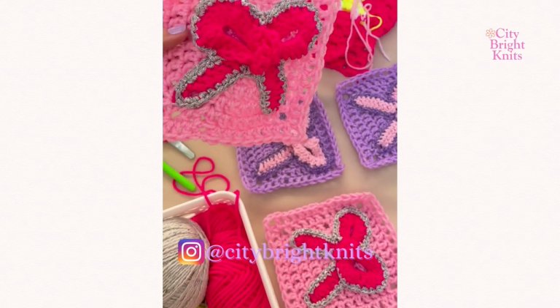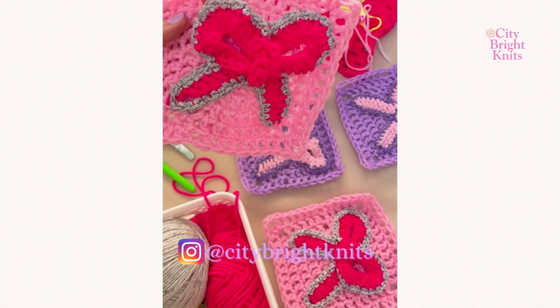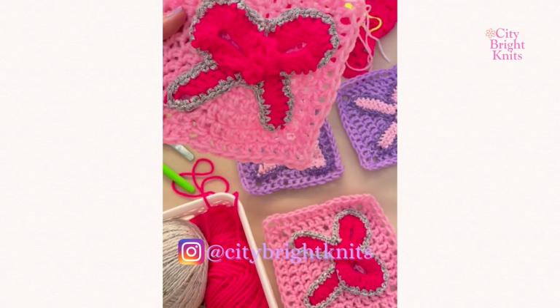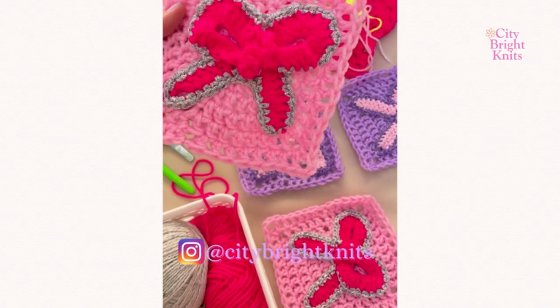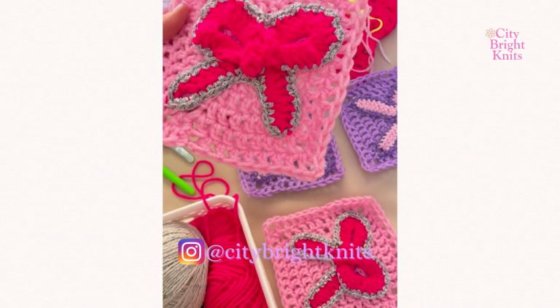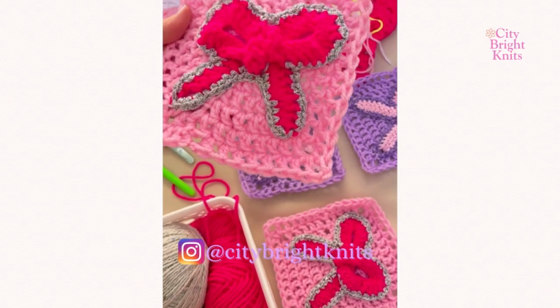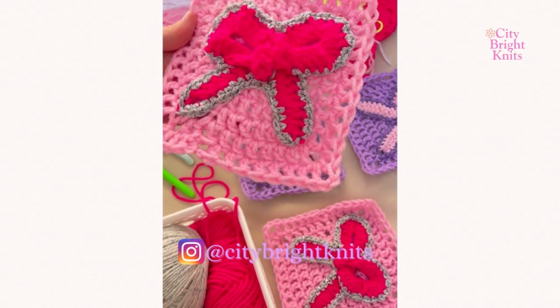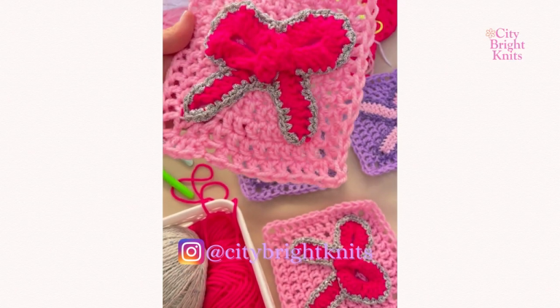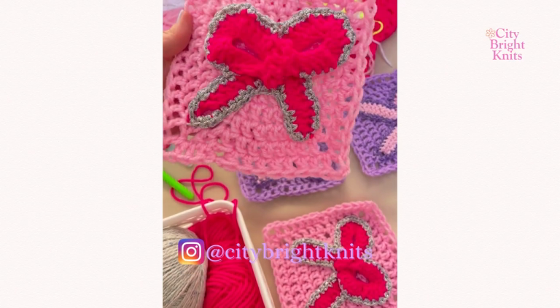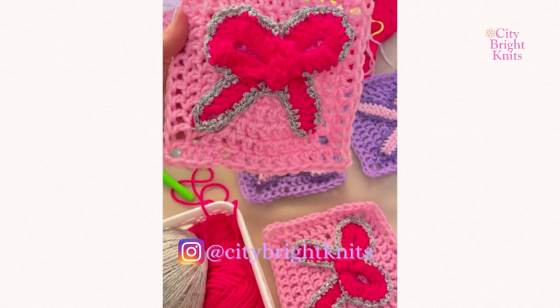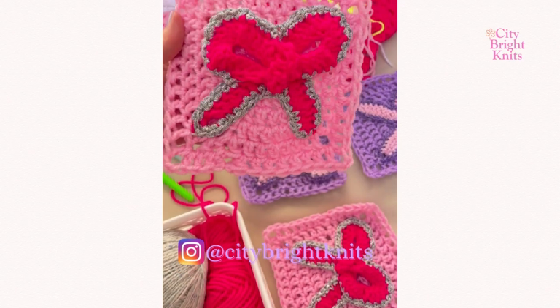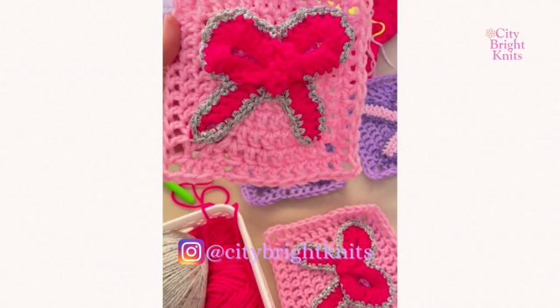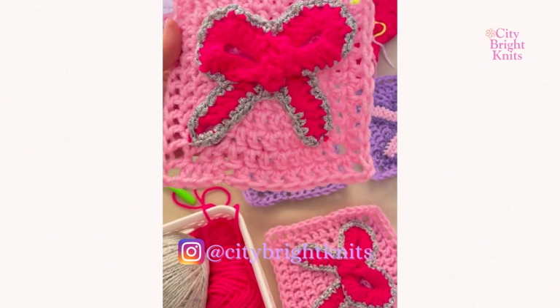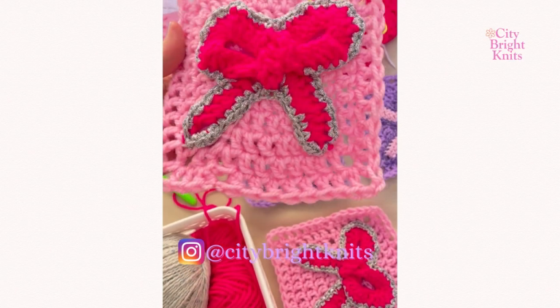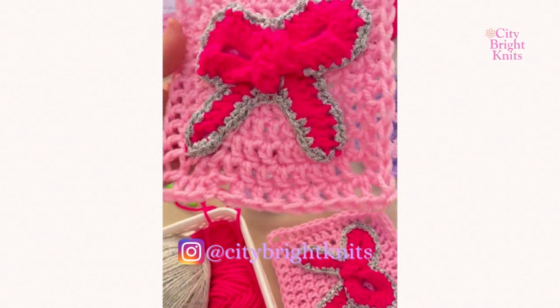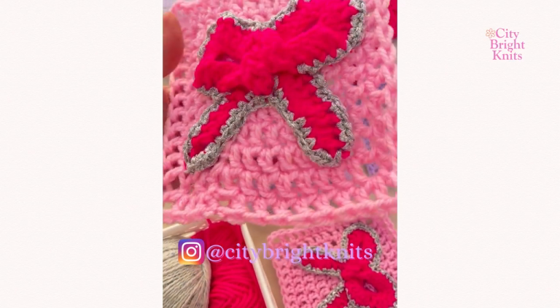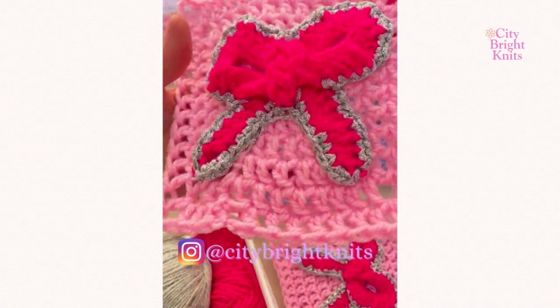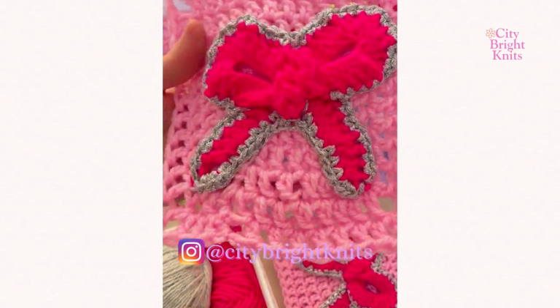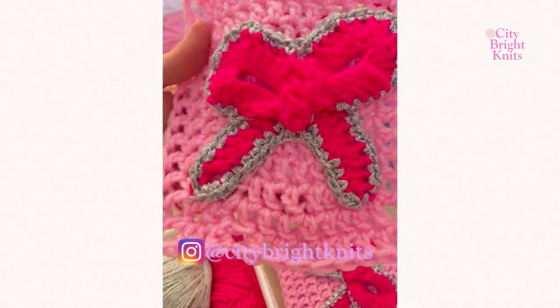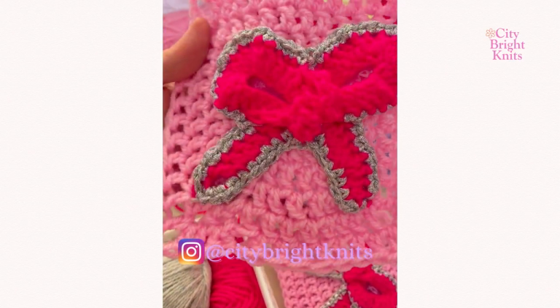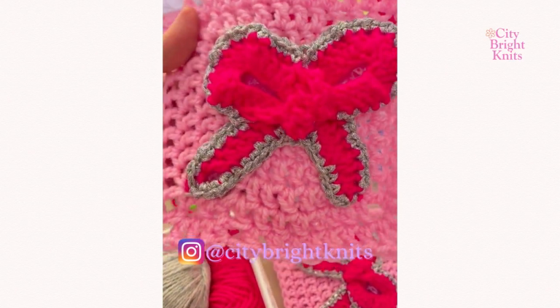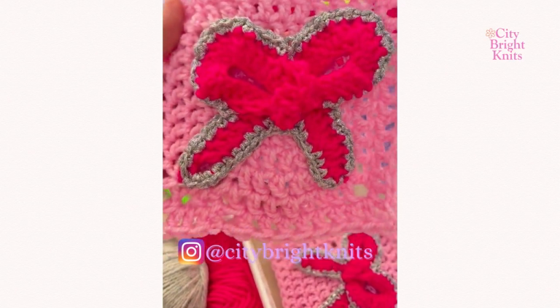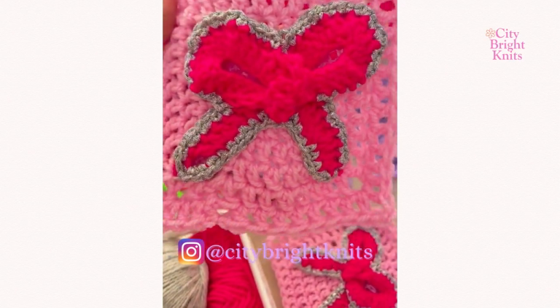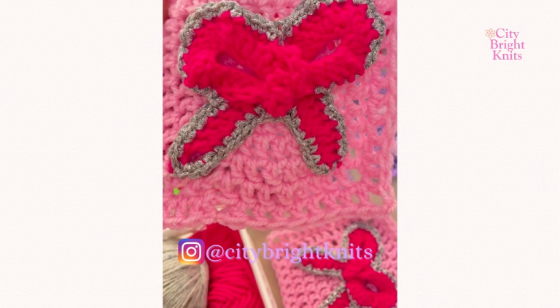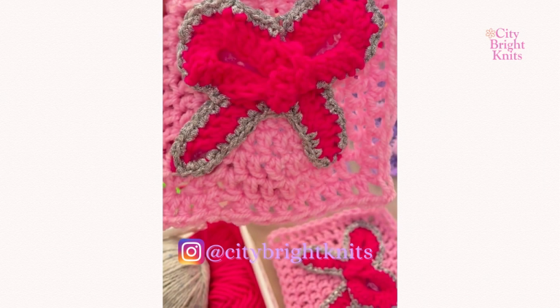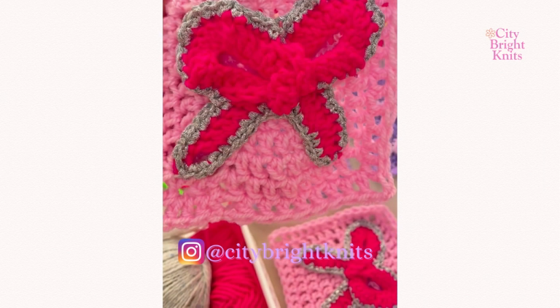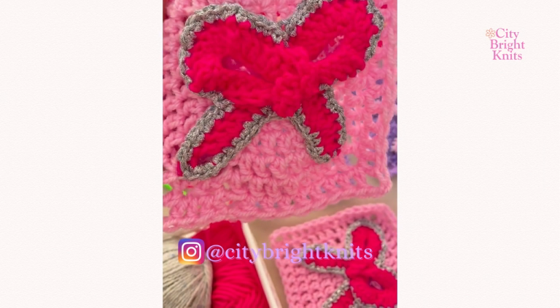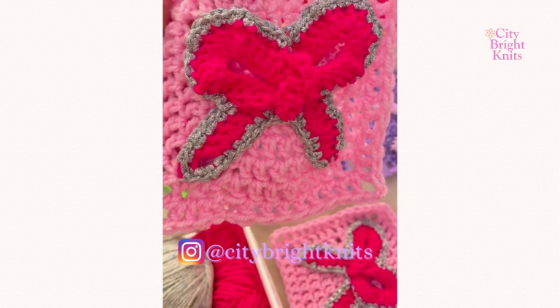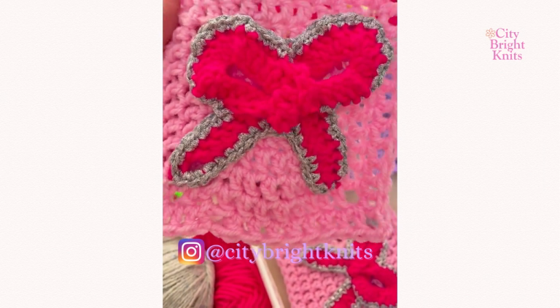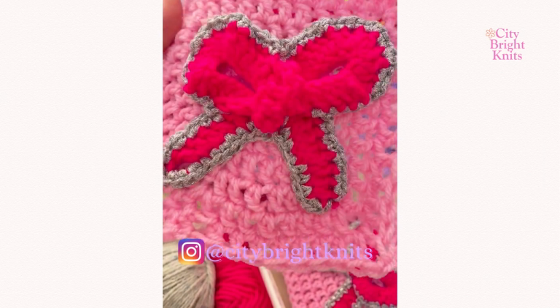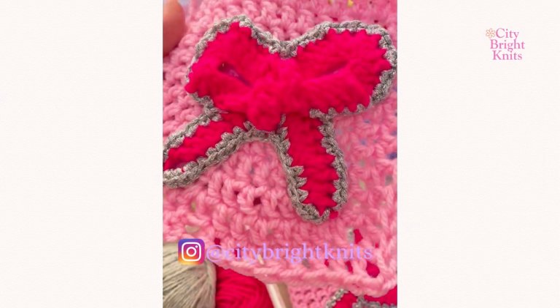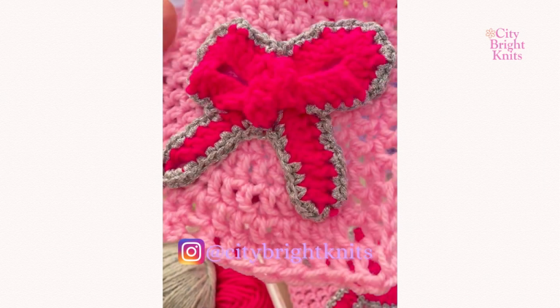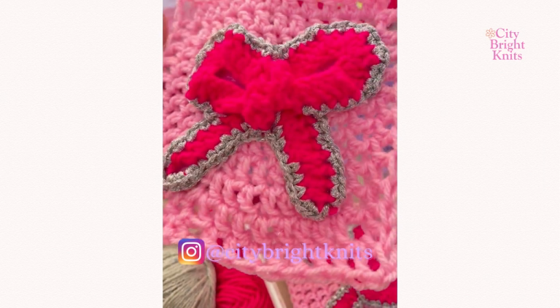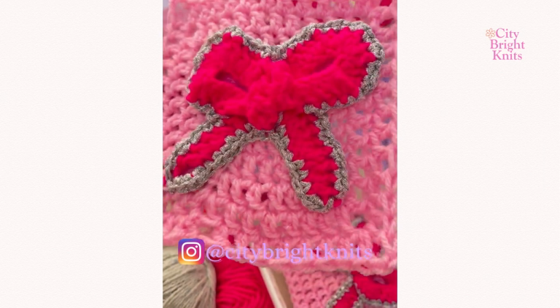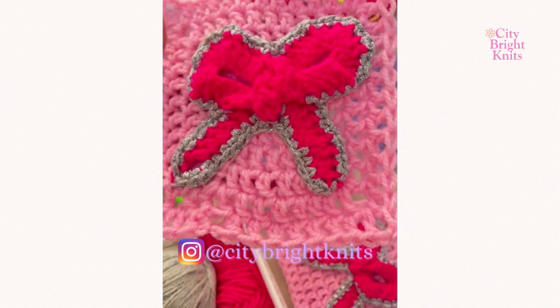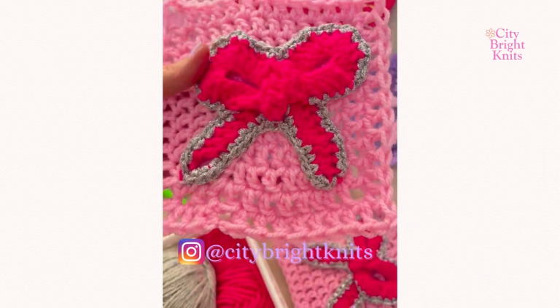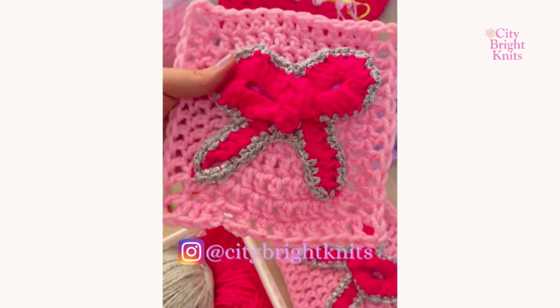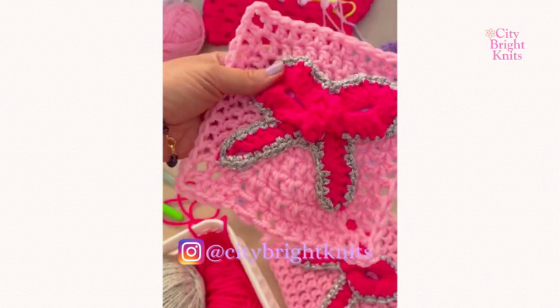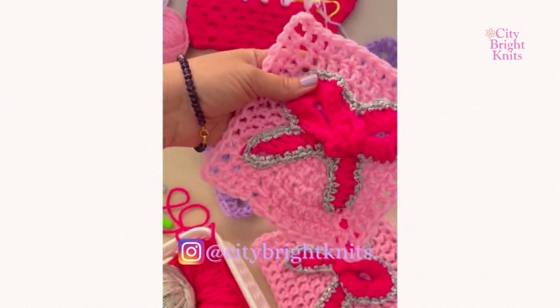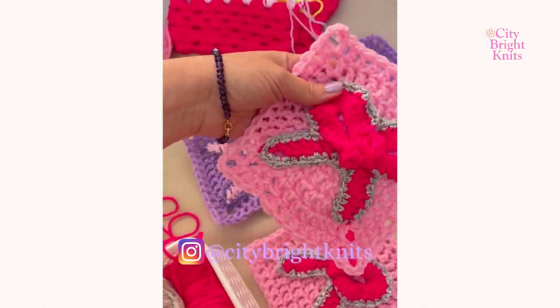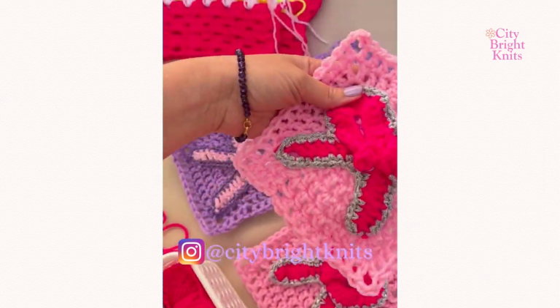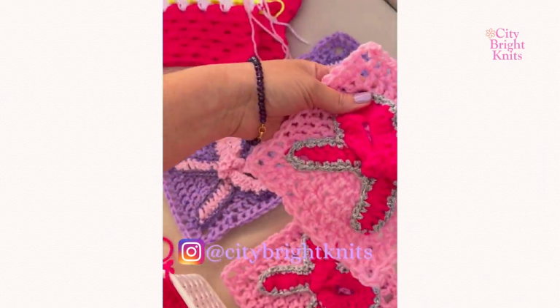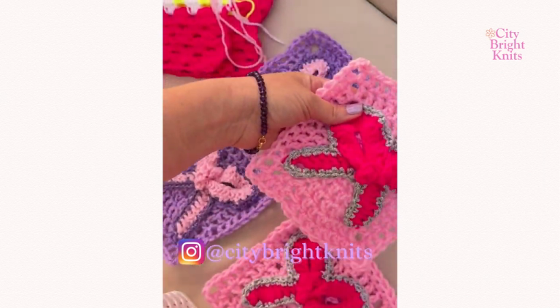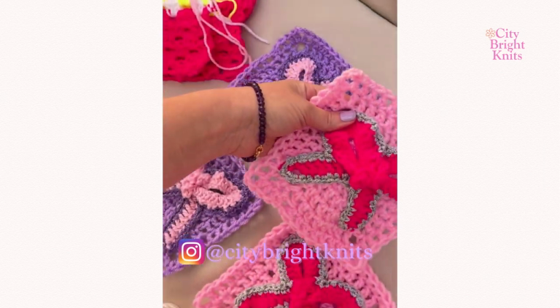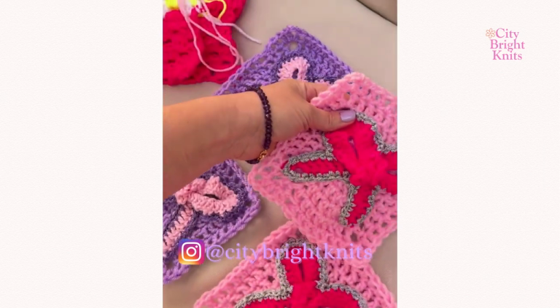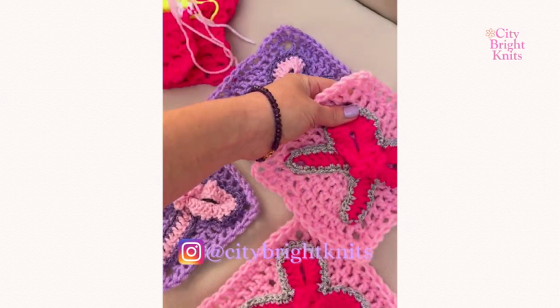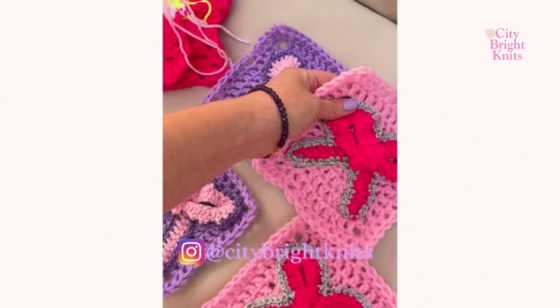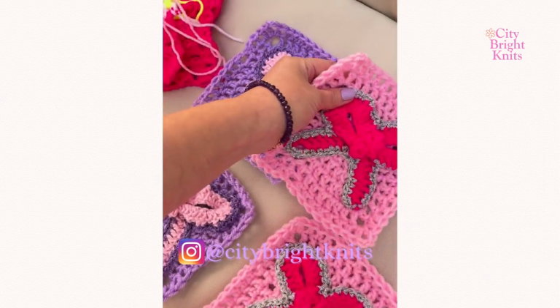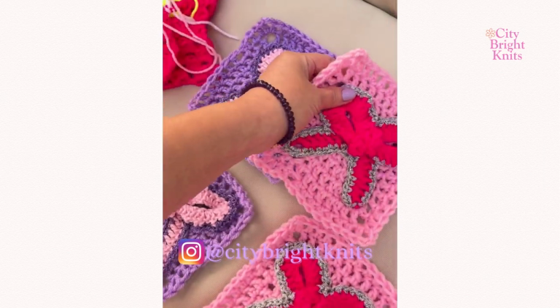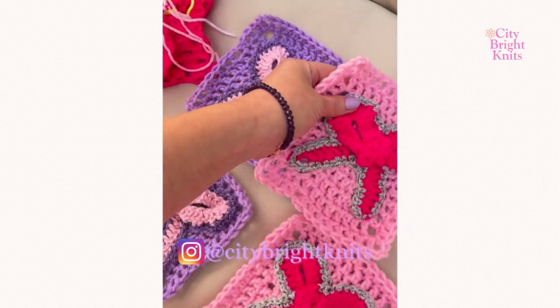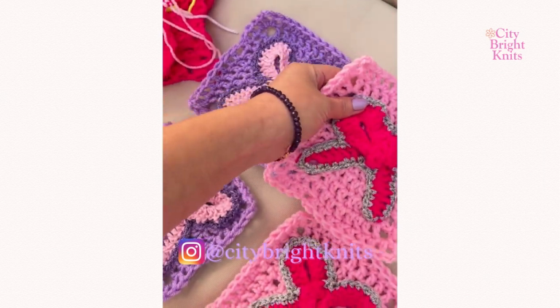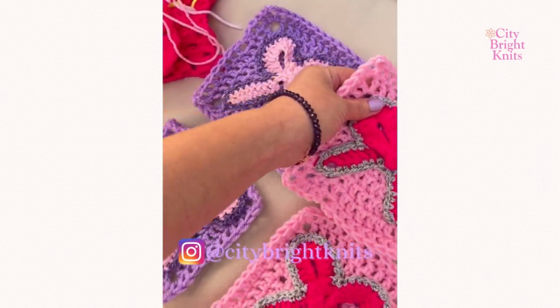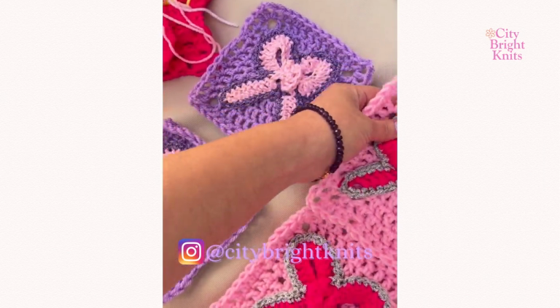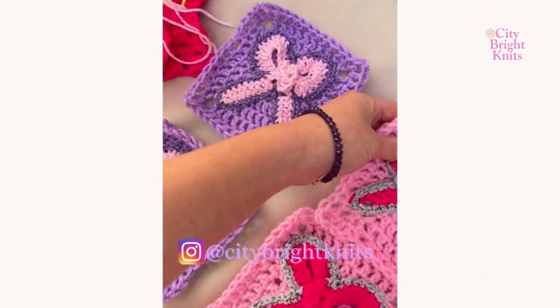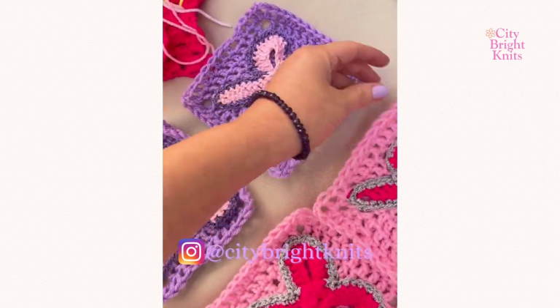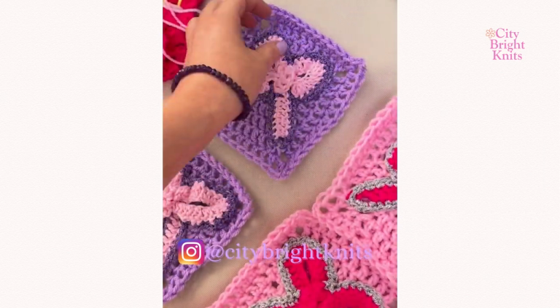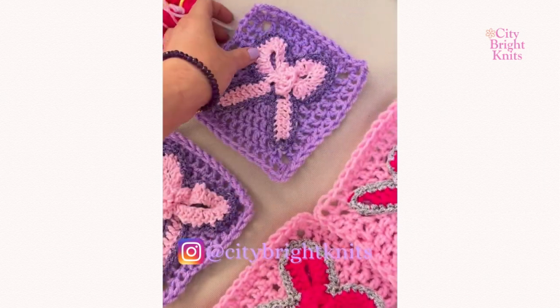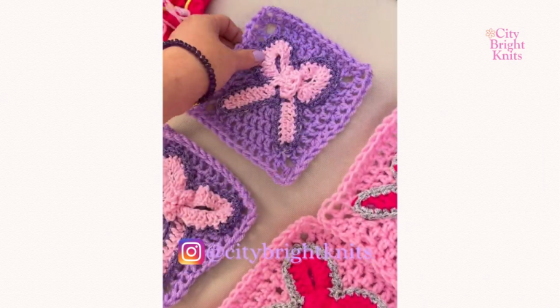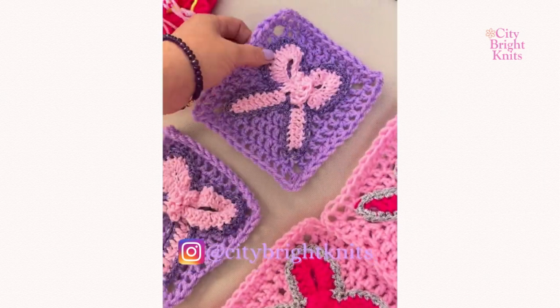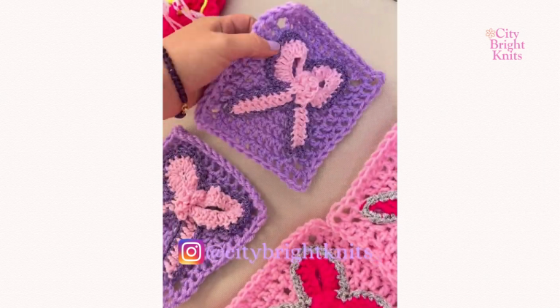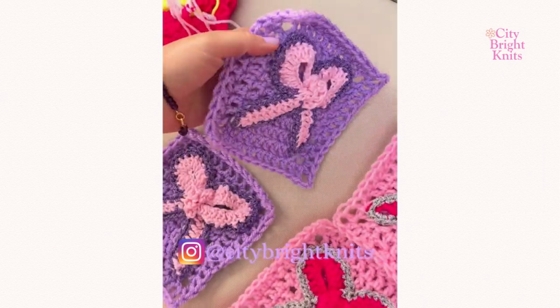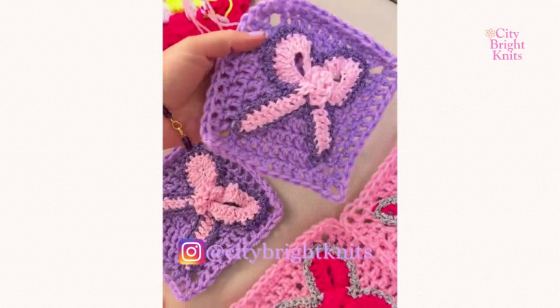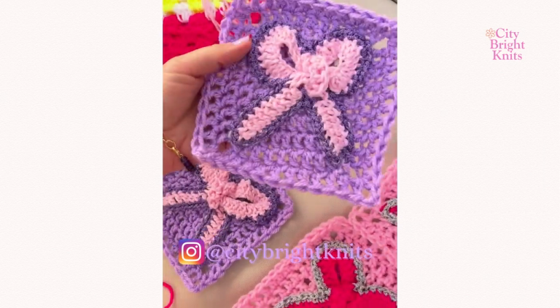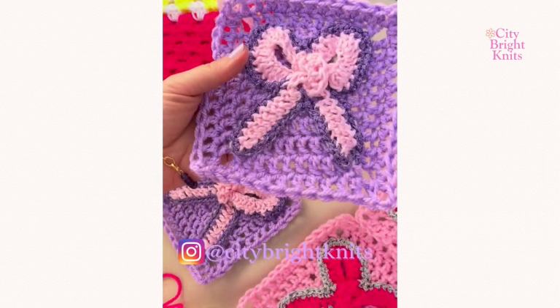Hi and welcome to my channel. My name is Christina at City Bright Knits and today I'm going to show you how to crochet bows inspired by Barbie.